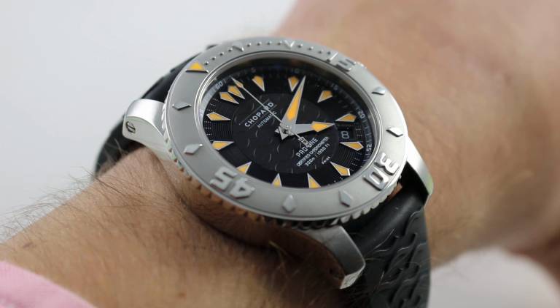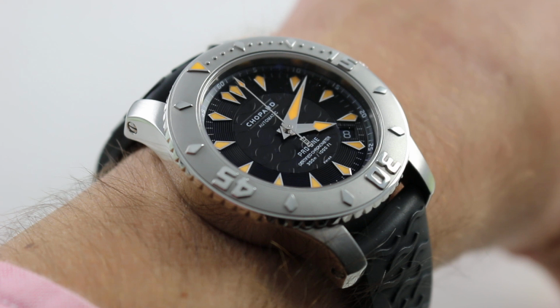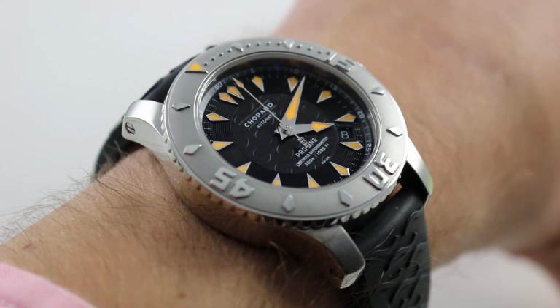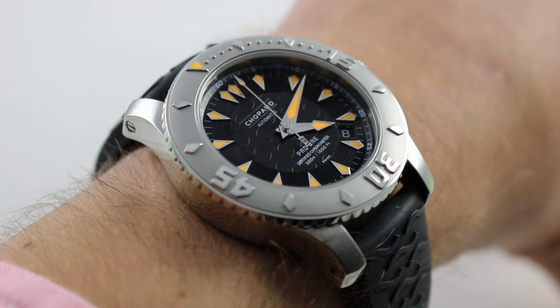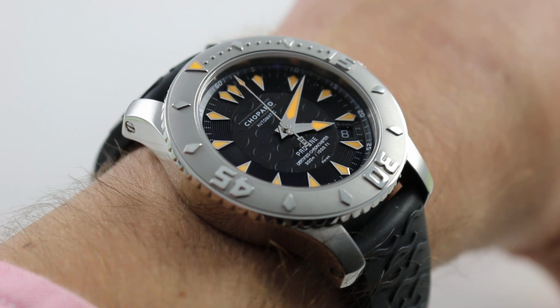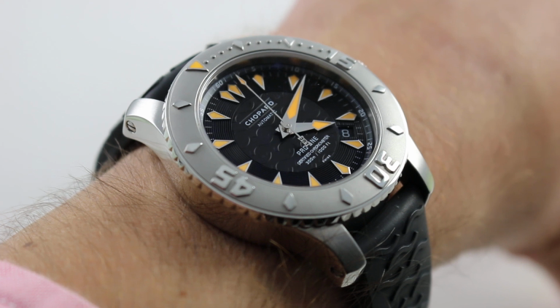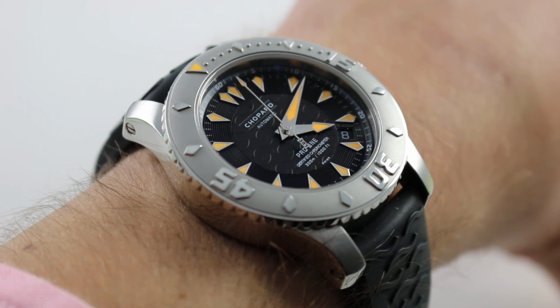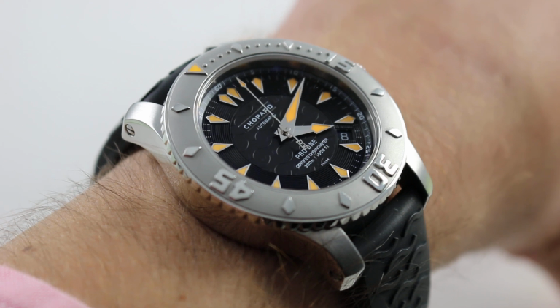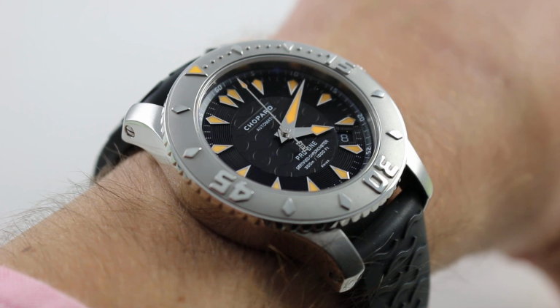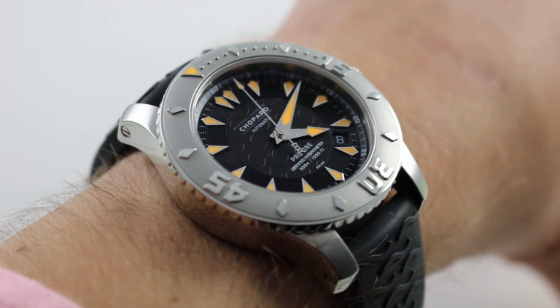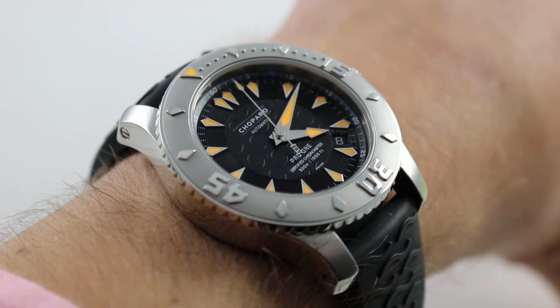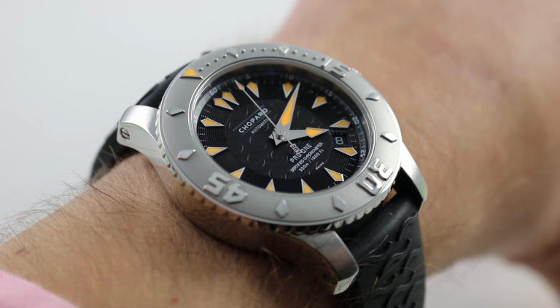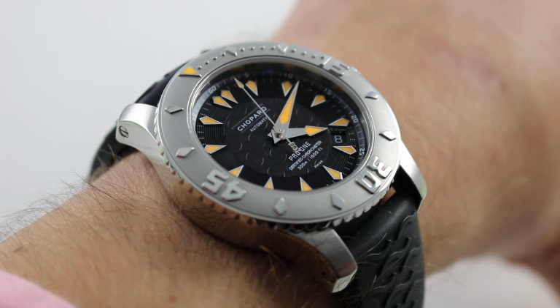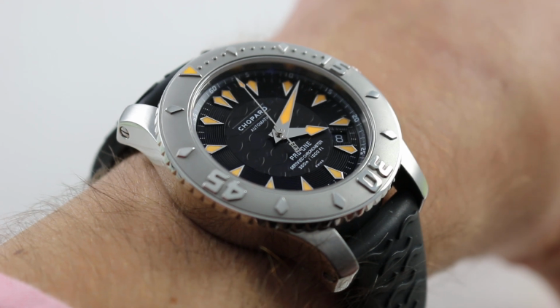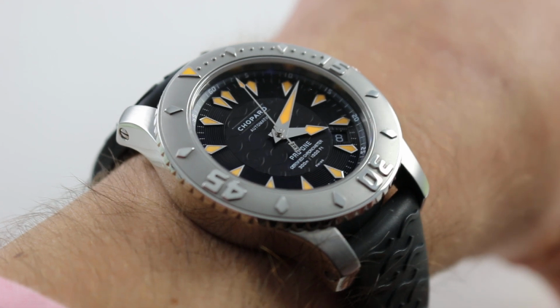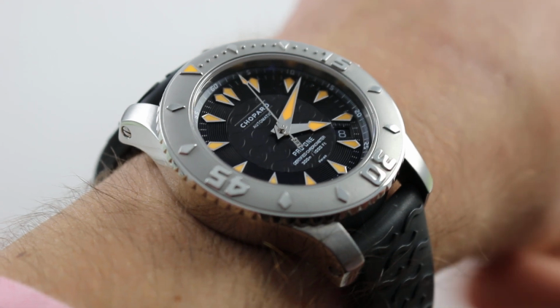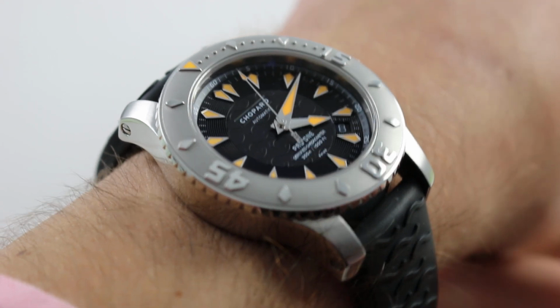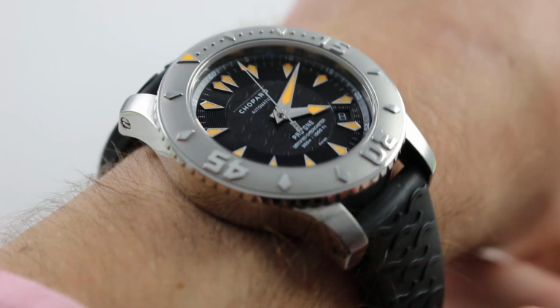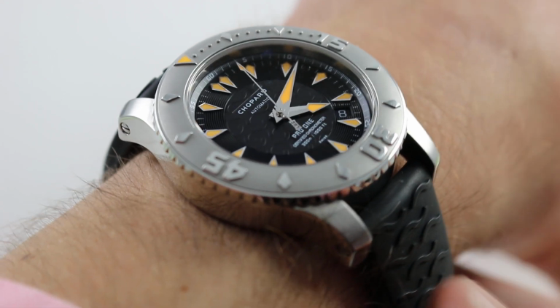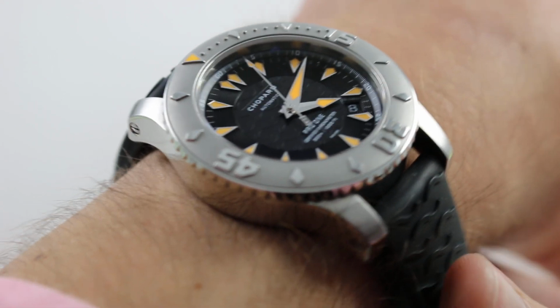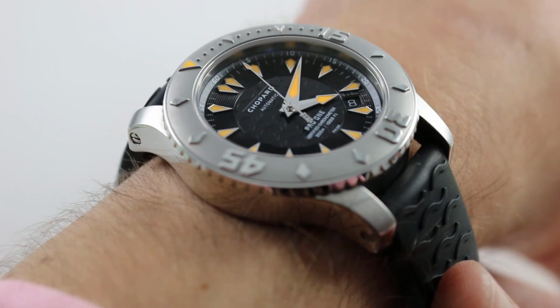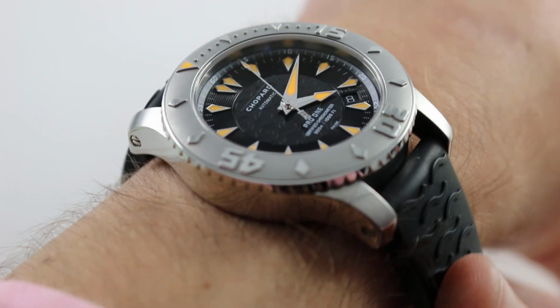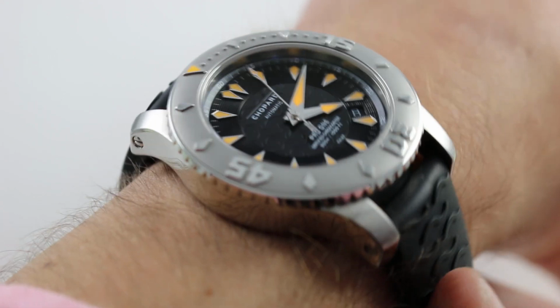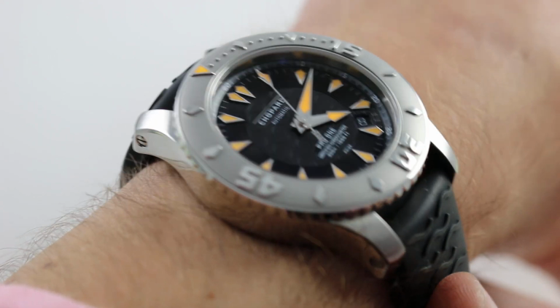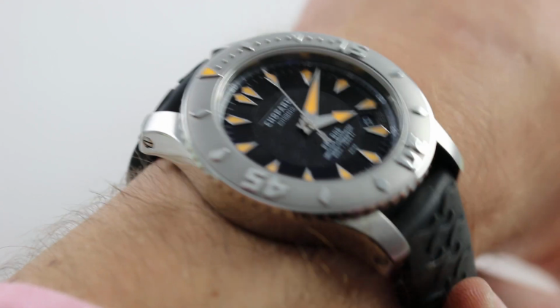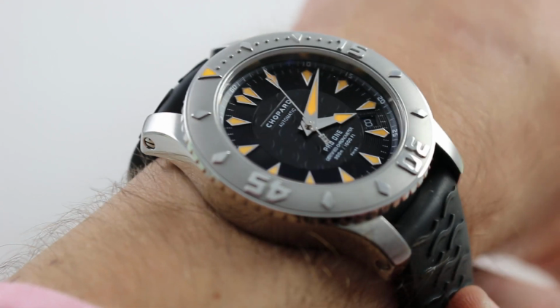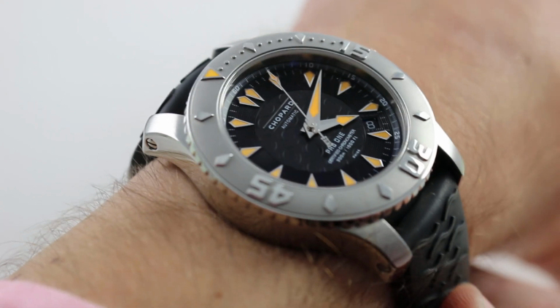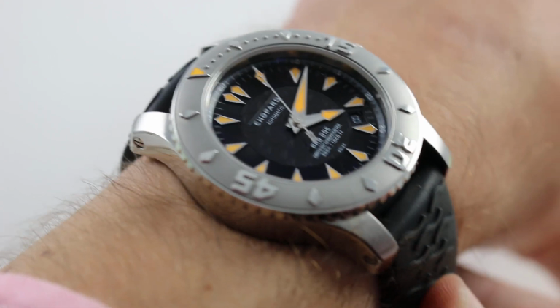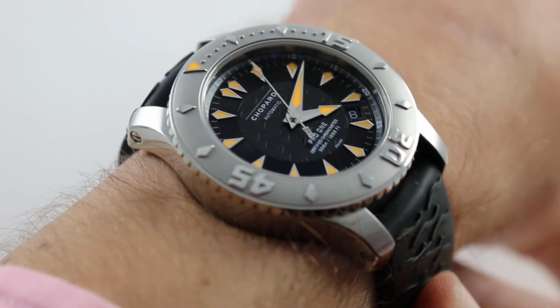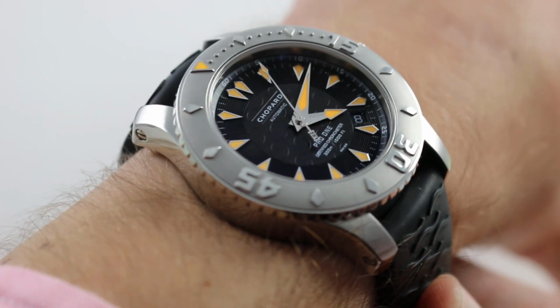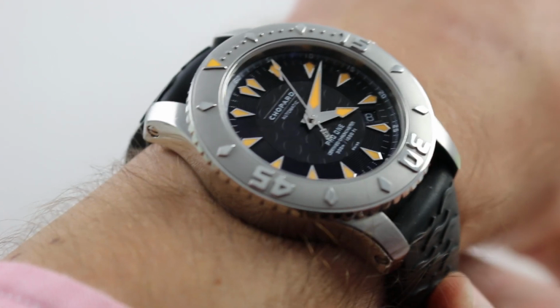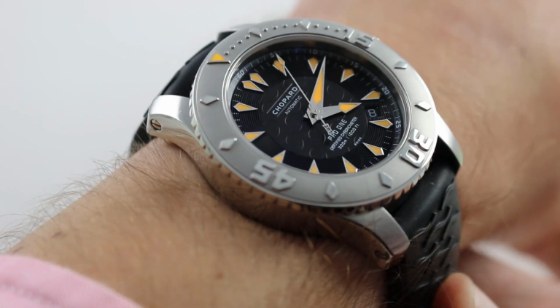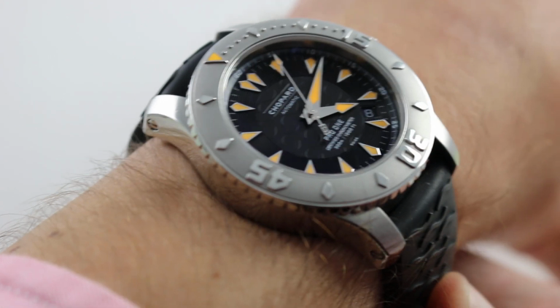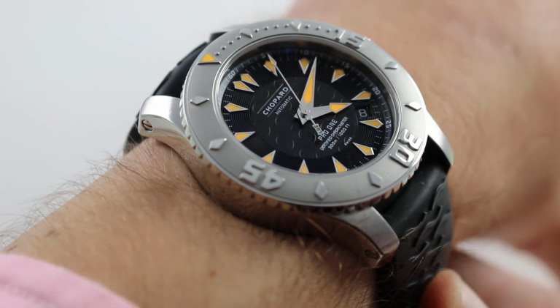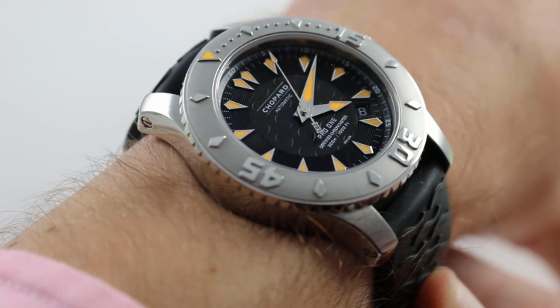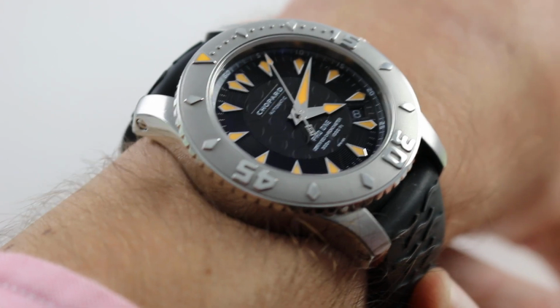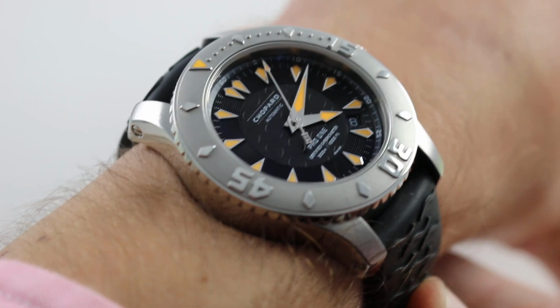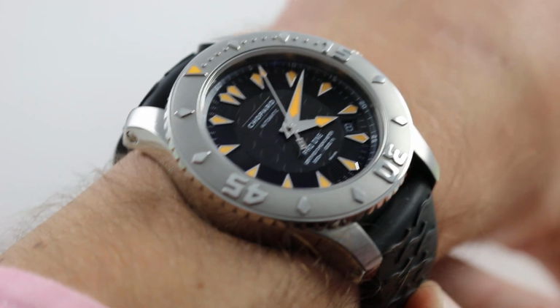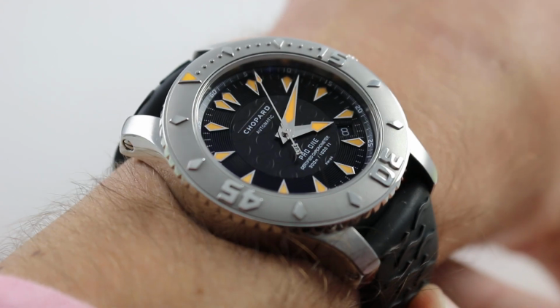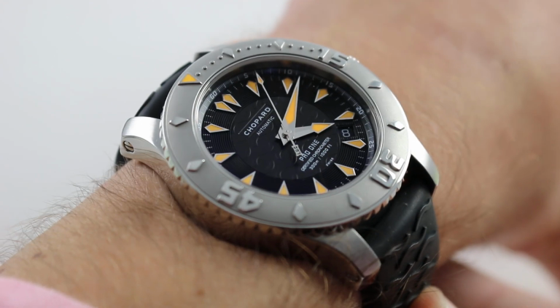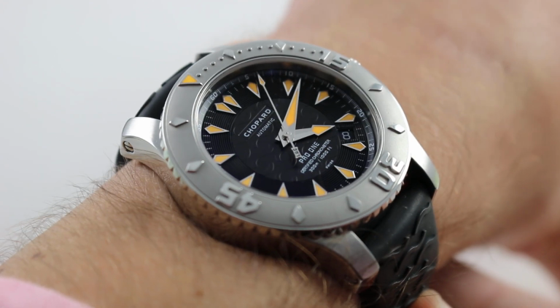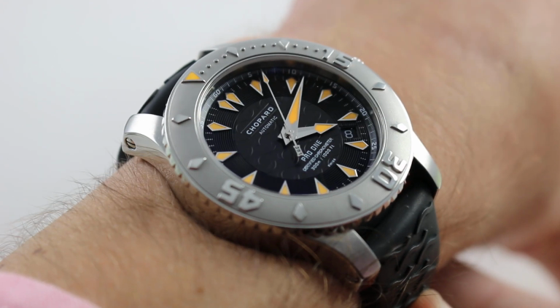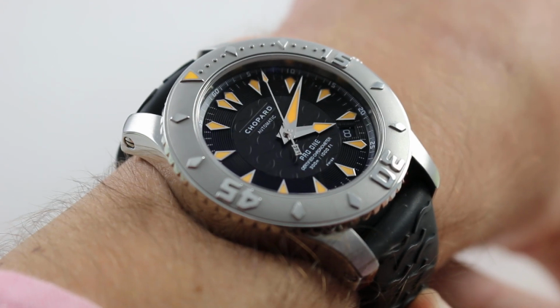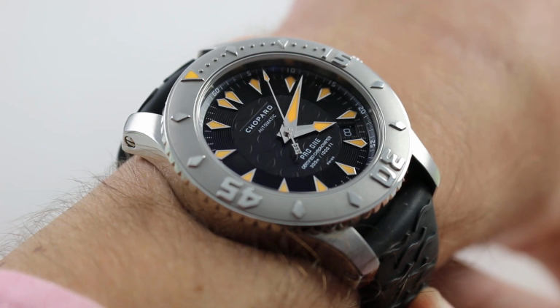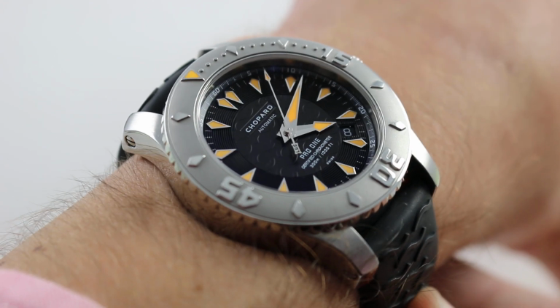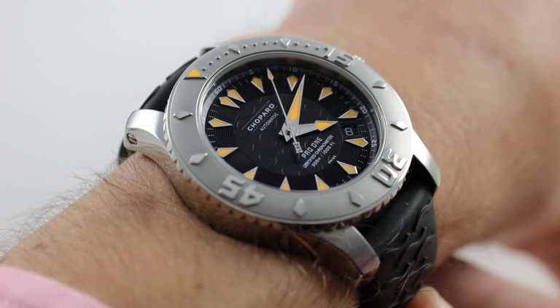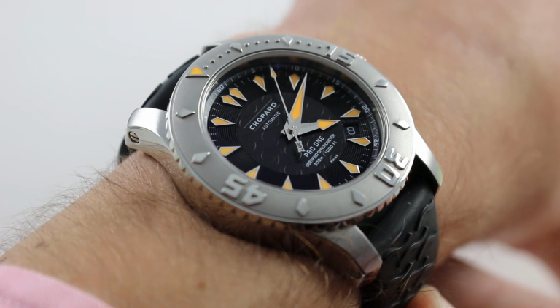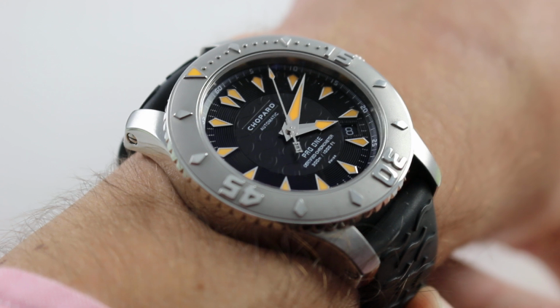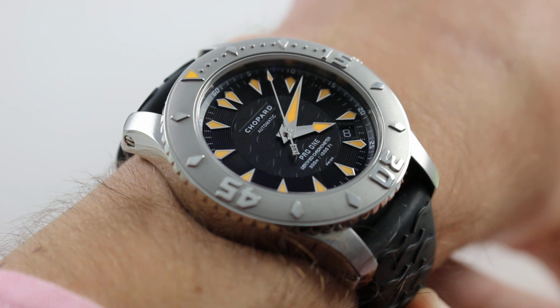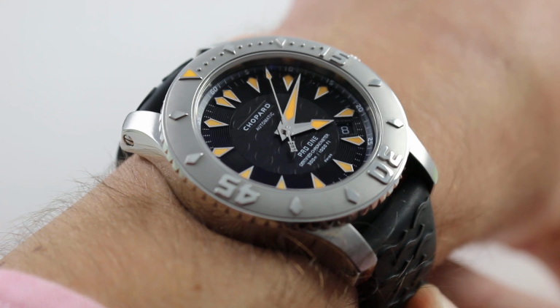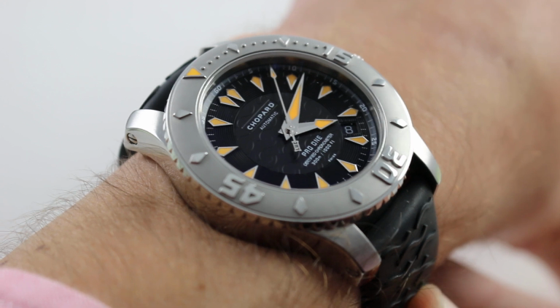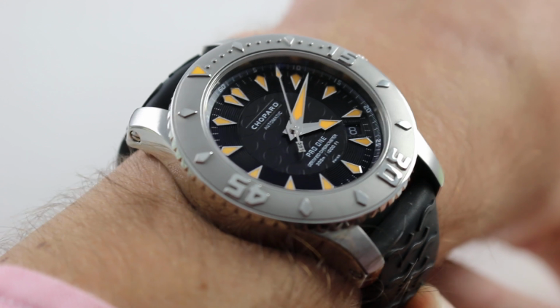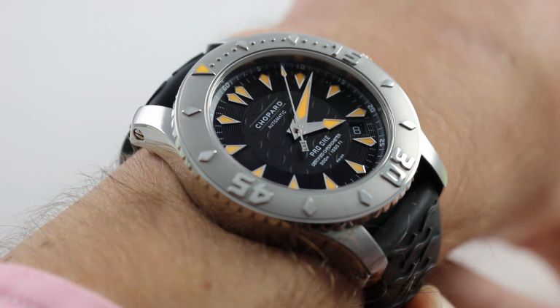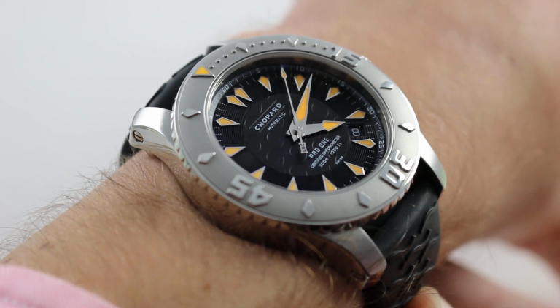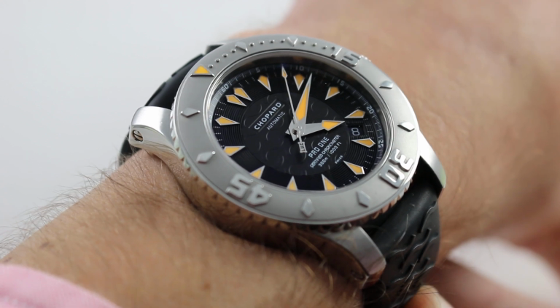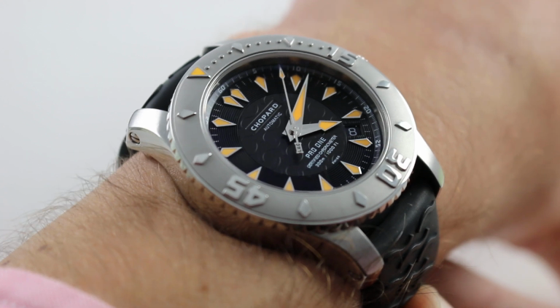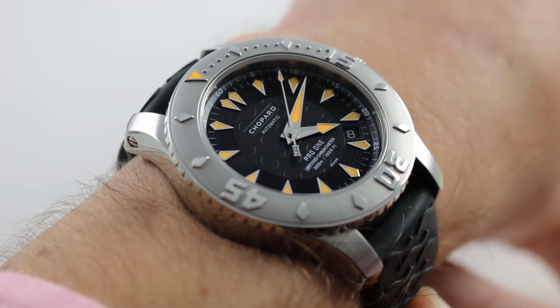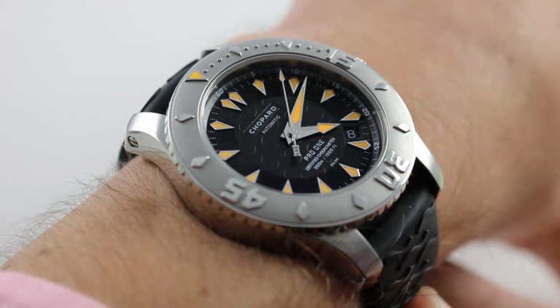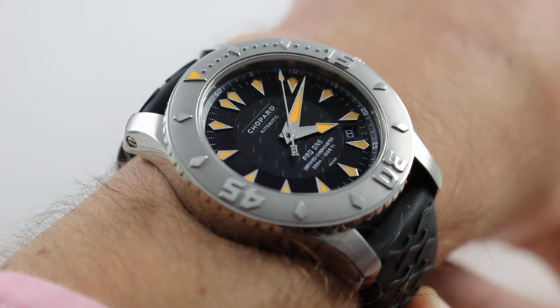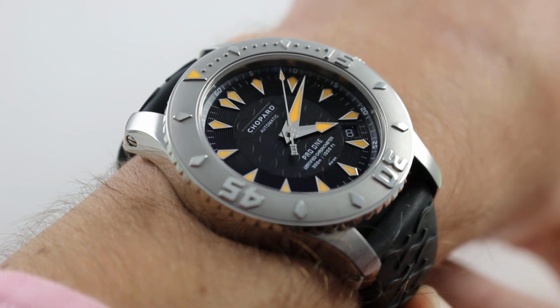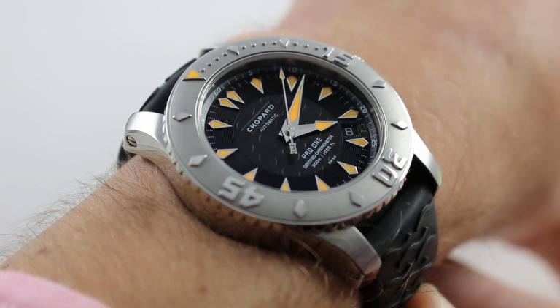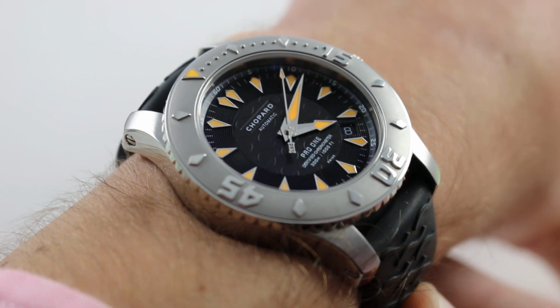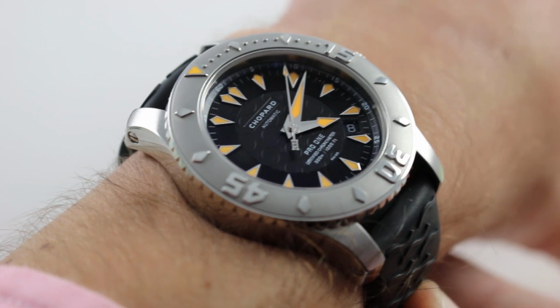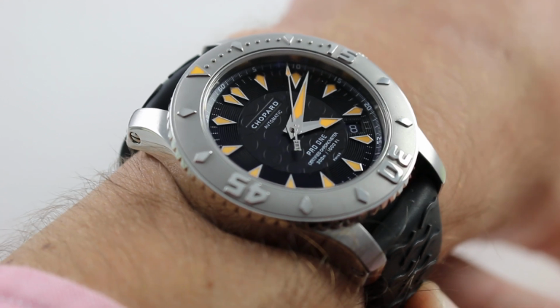Hi, I'm Tim. Welcome to our channel and thanks for logging on. Today we're discussing the Chopard LUC Pro 1 Diver.